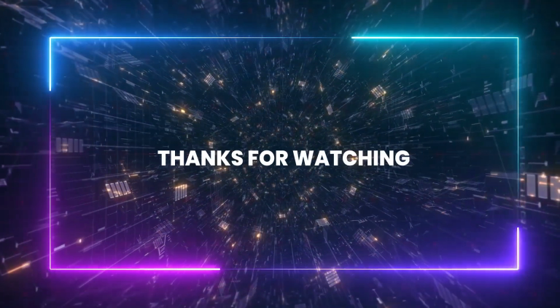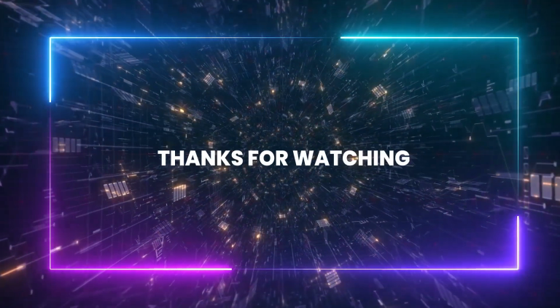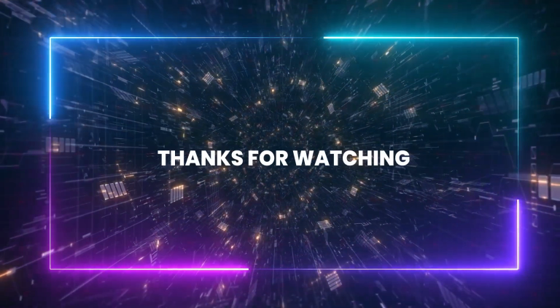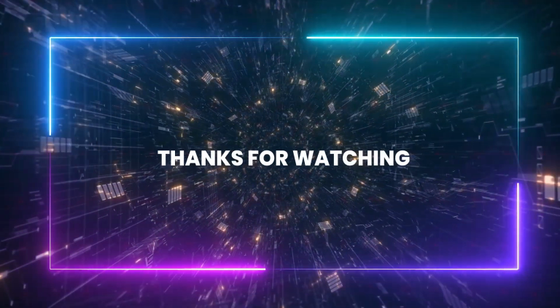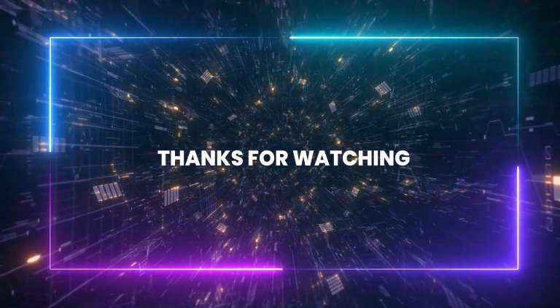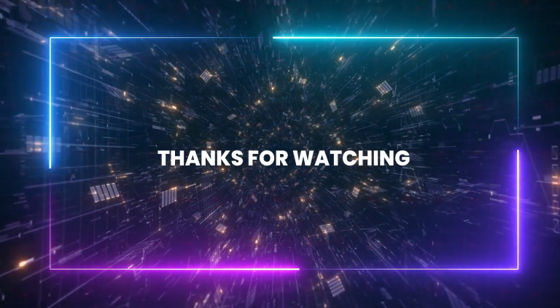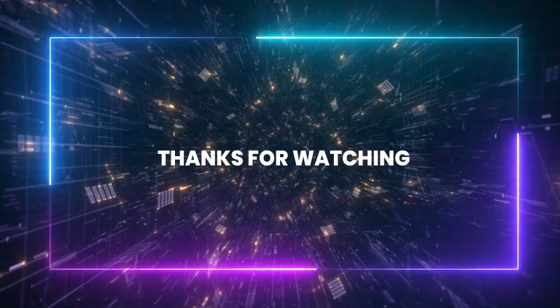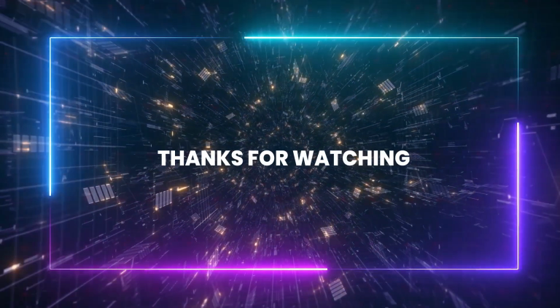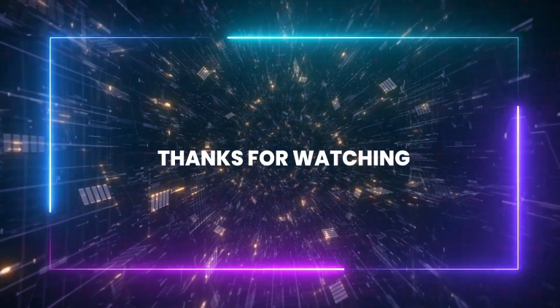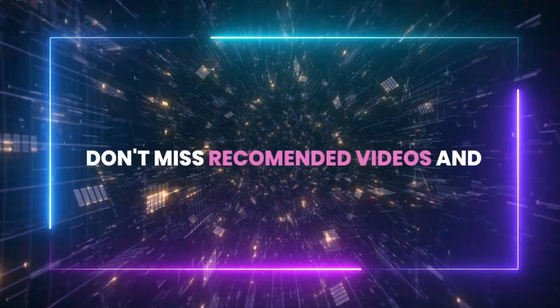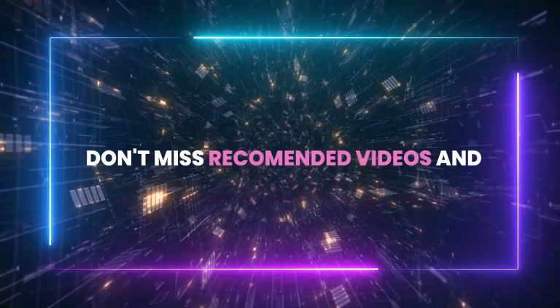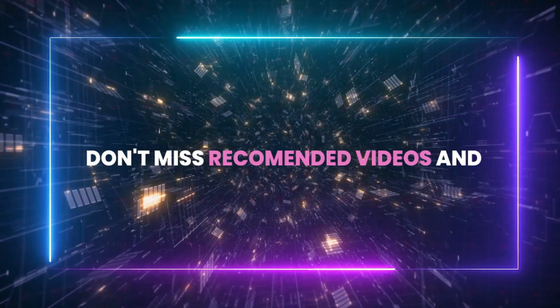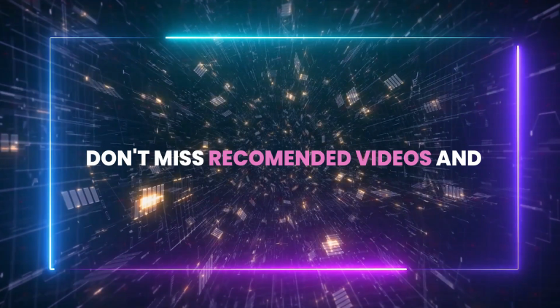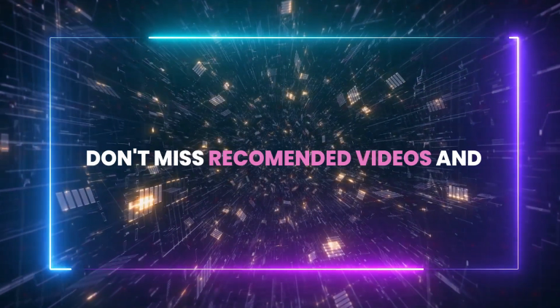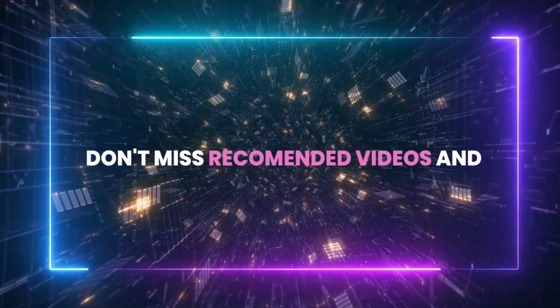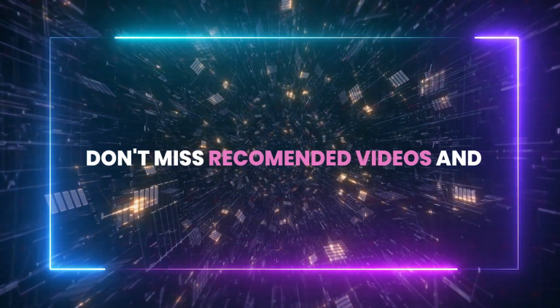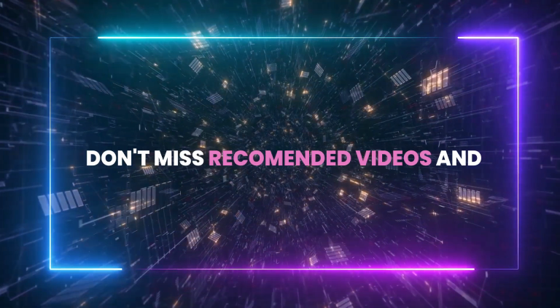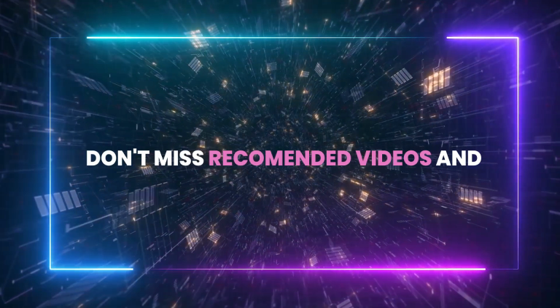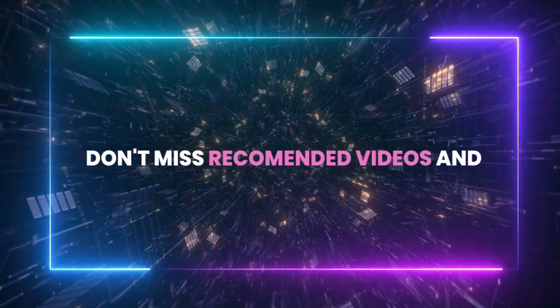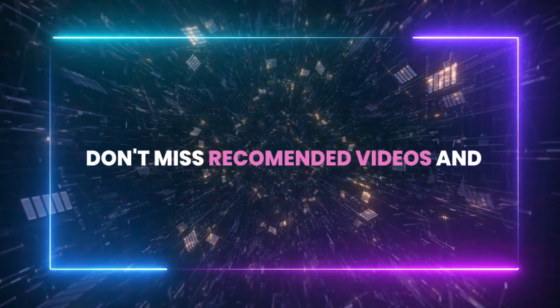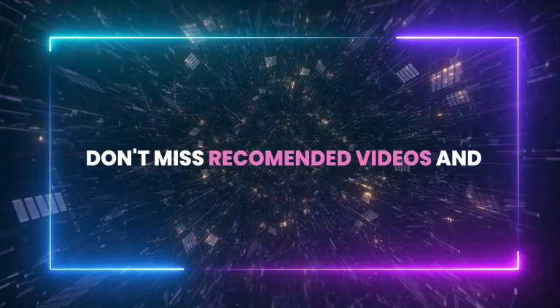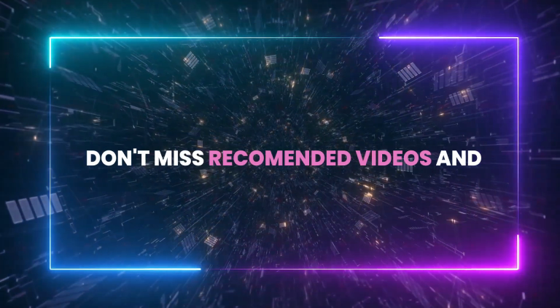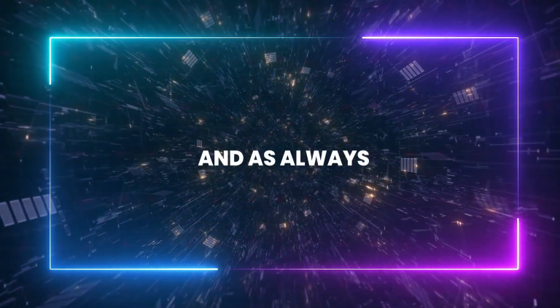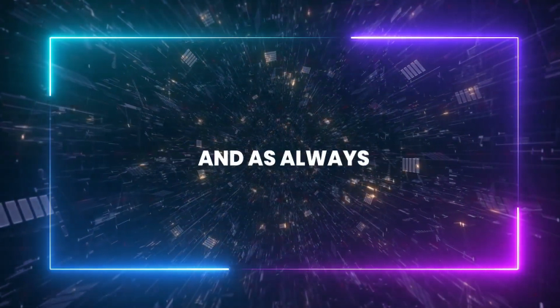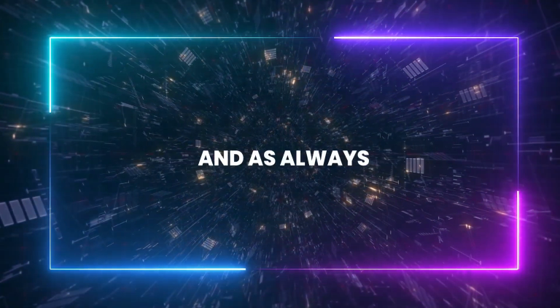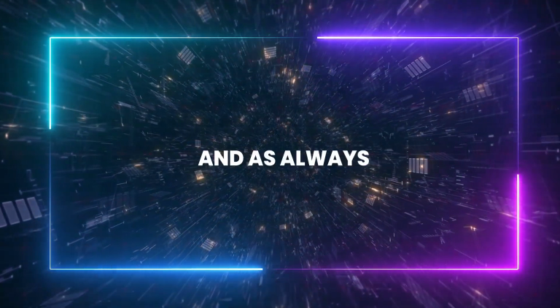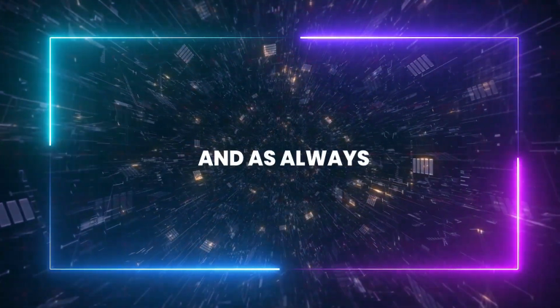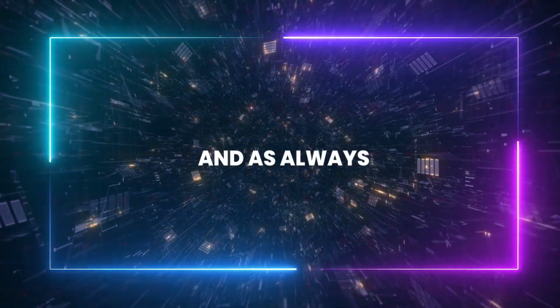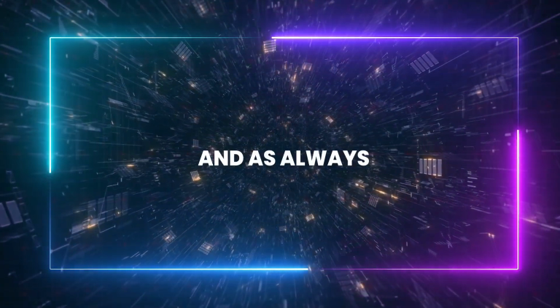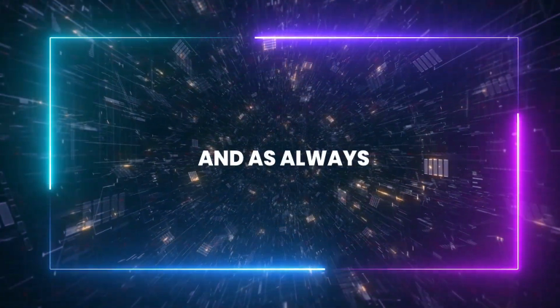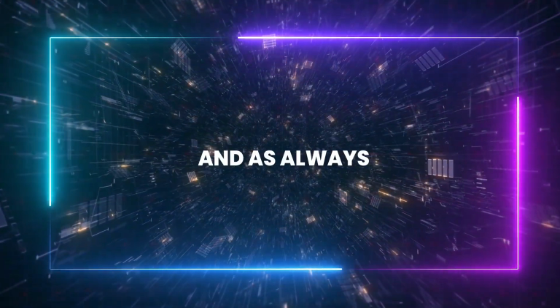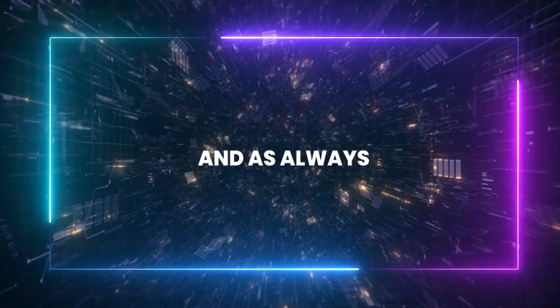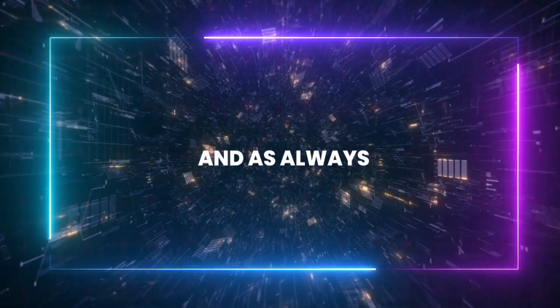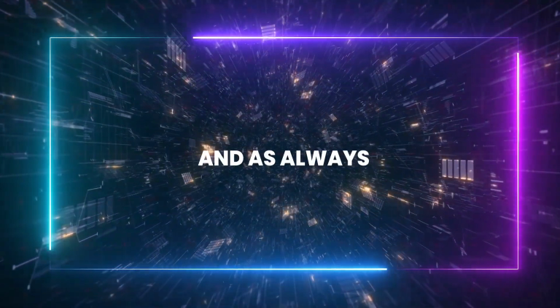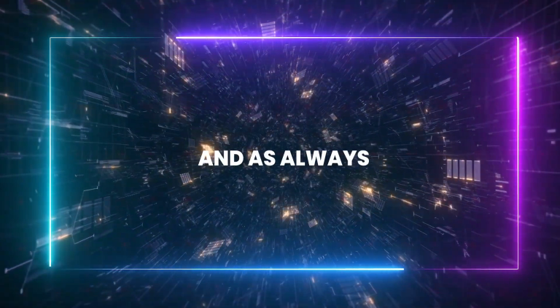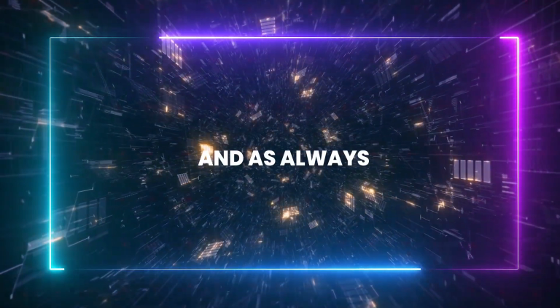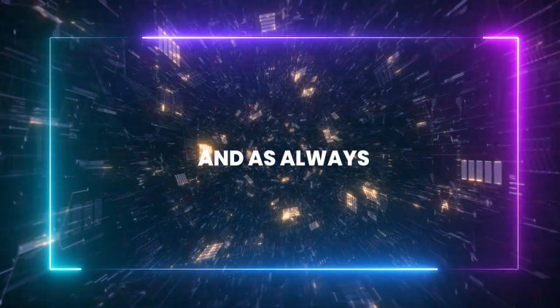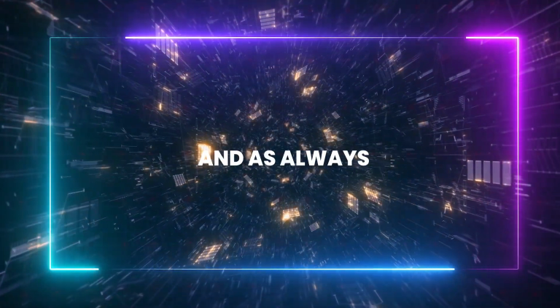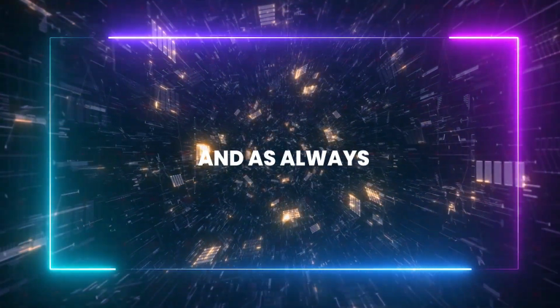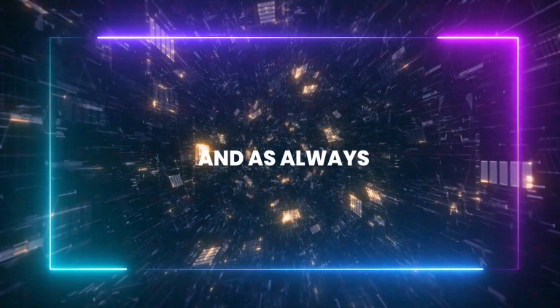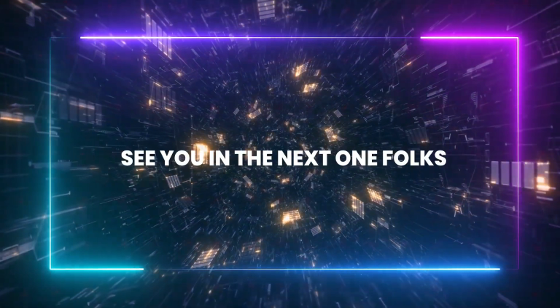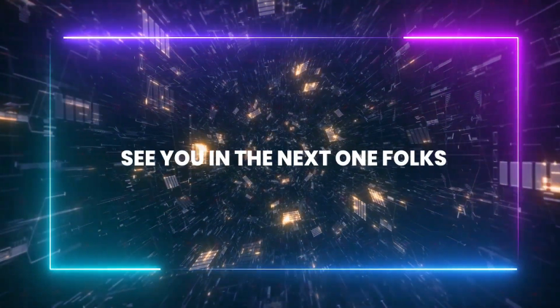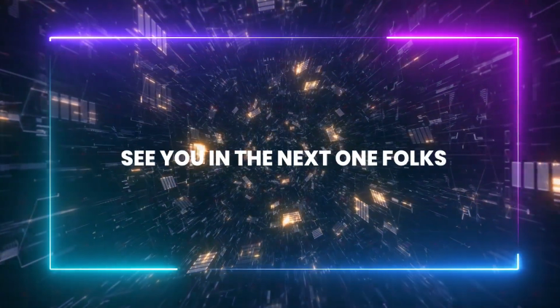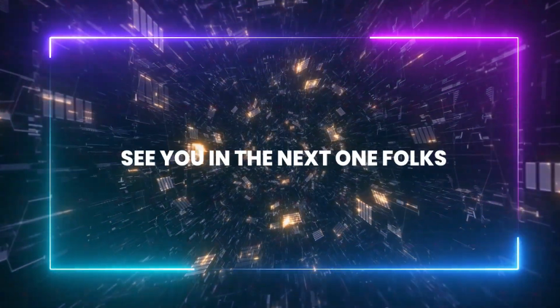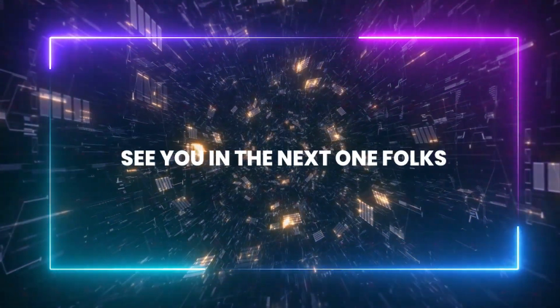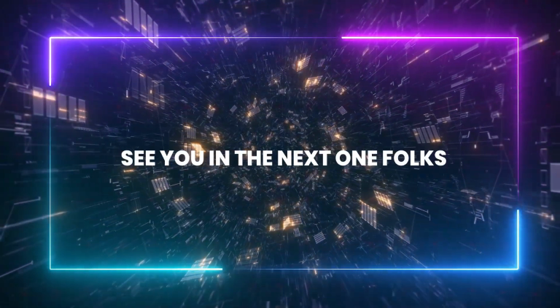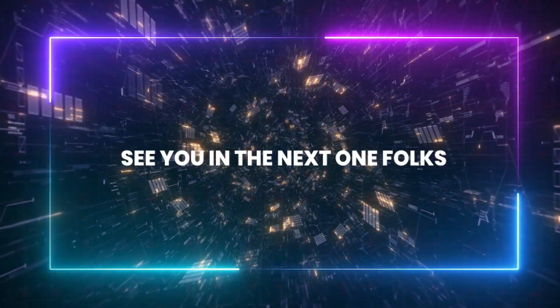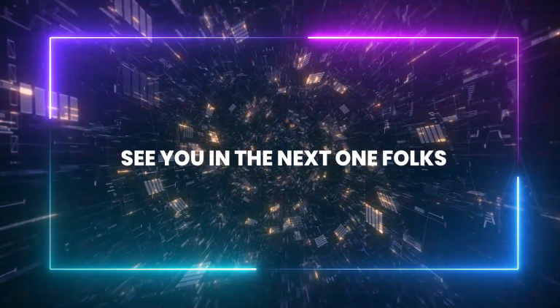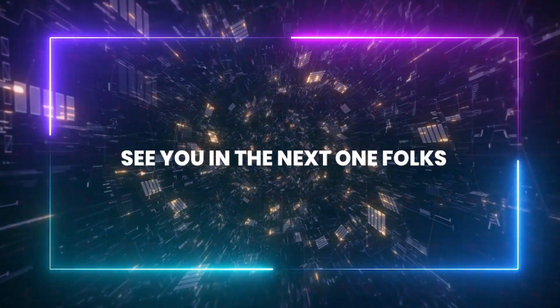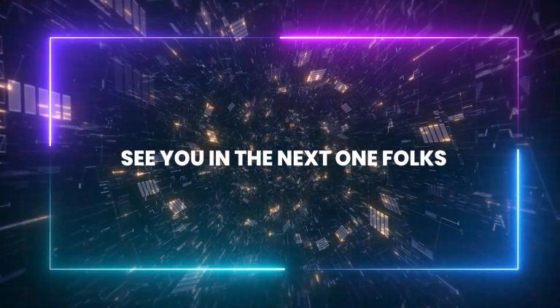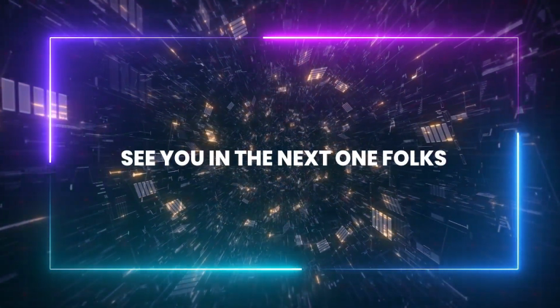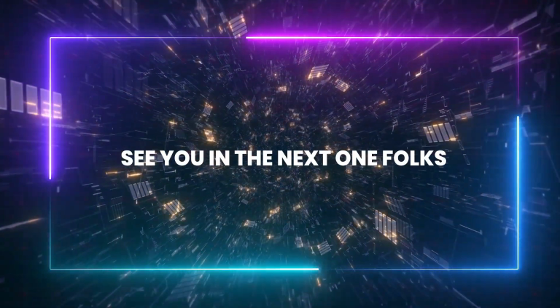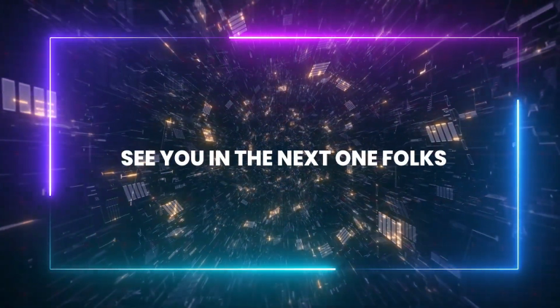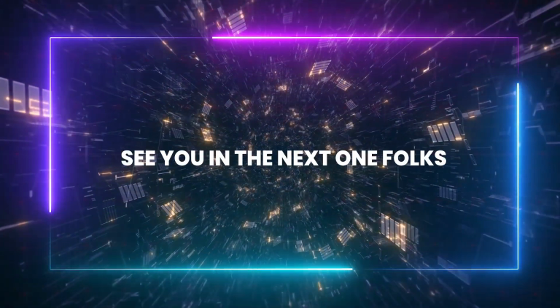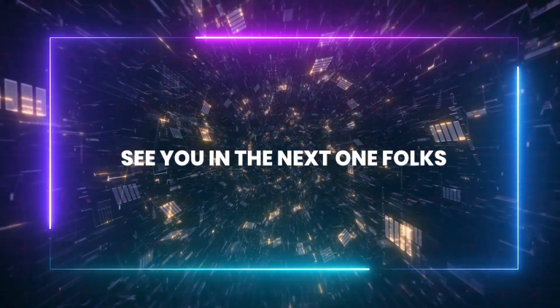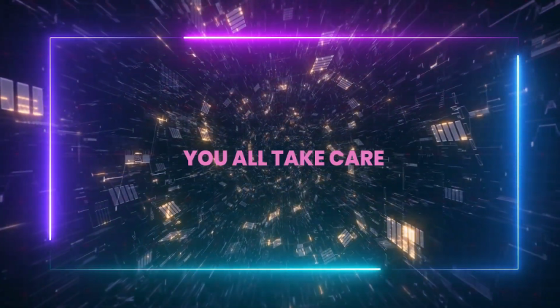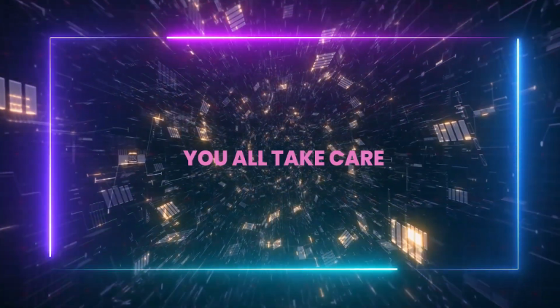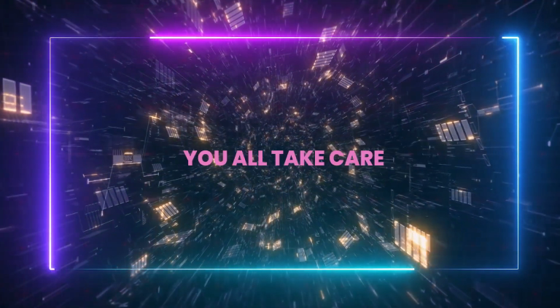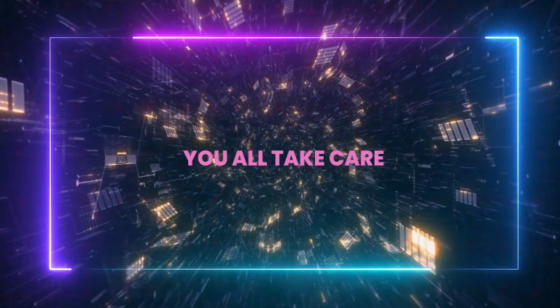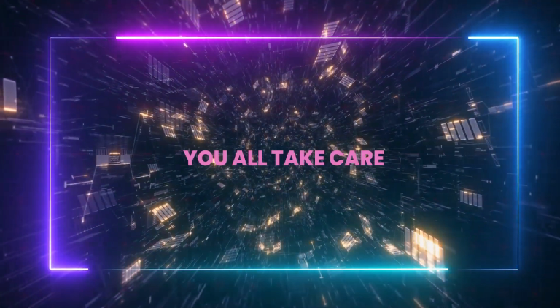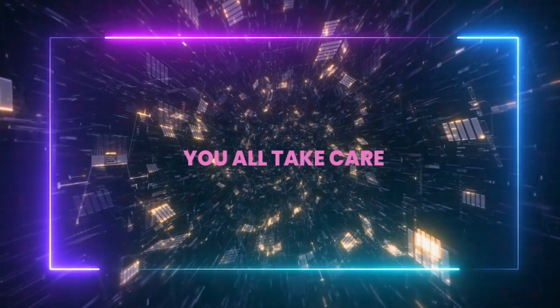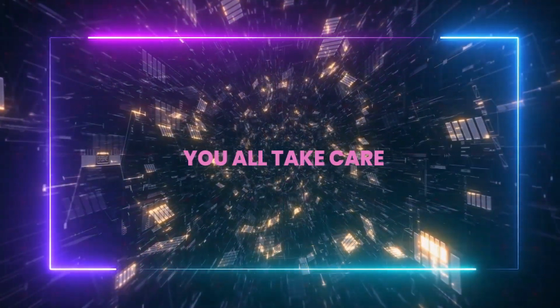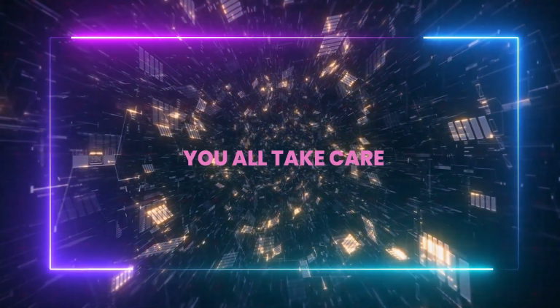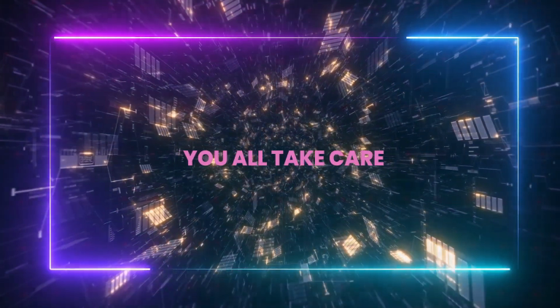Thanks for watching. Don't miss the recommended videos, and see you in the next one, folks. Take care.